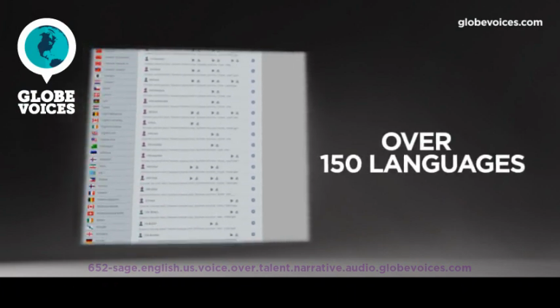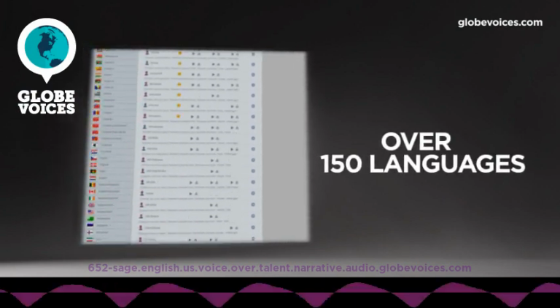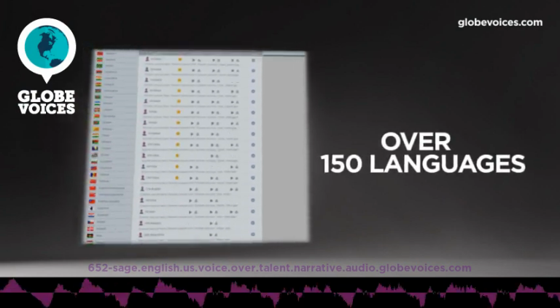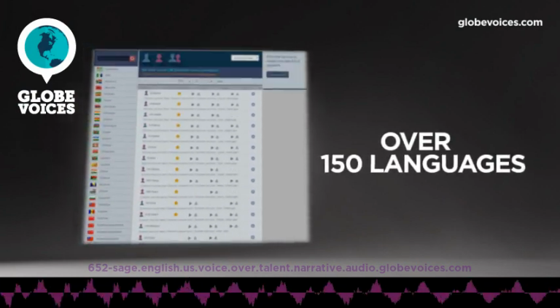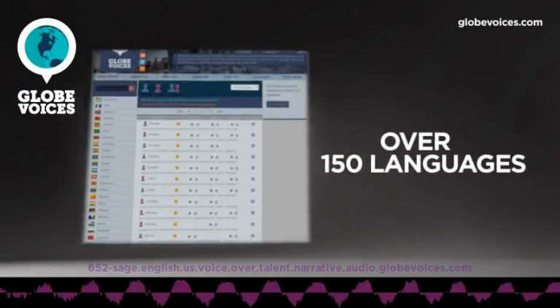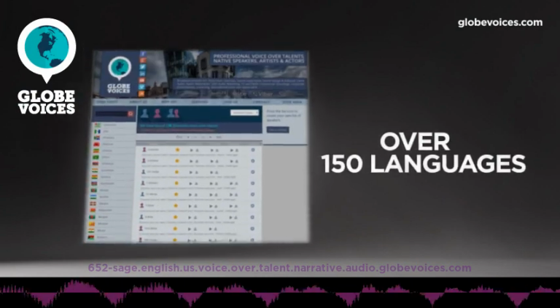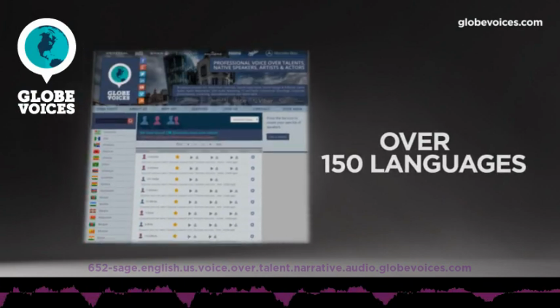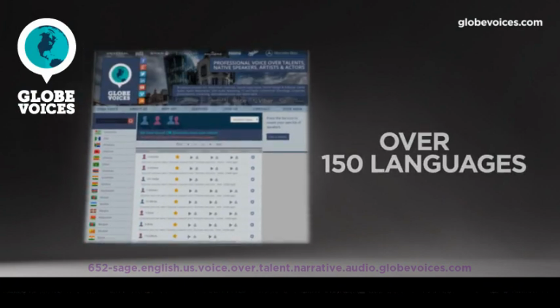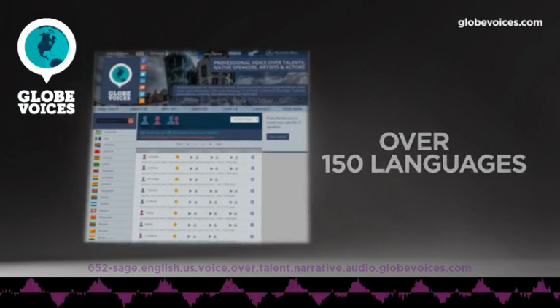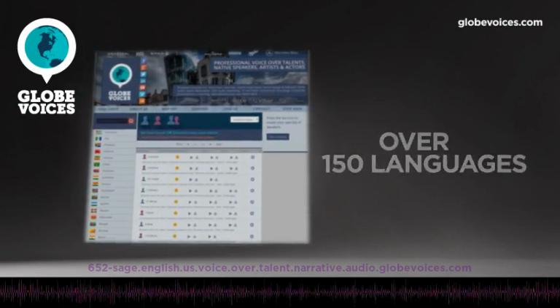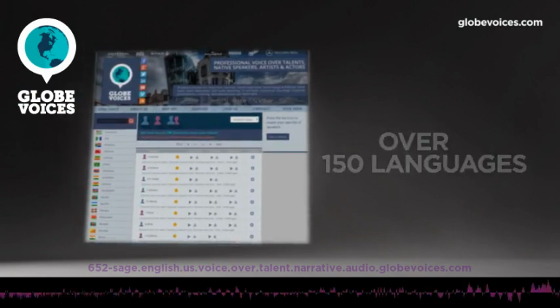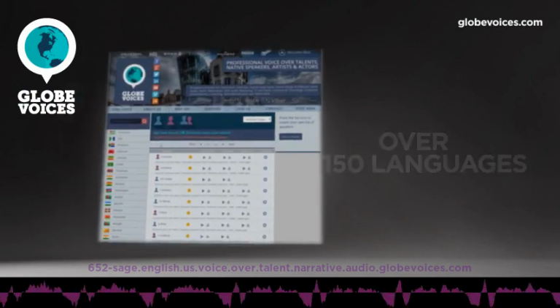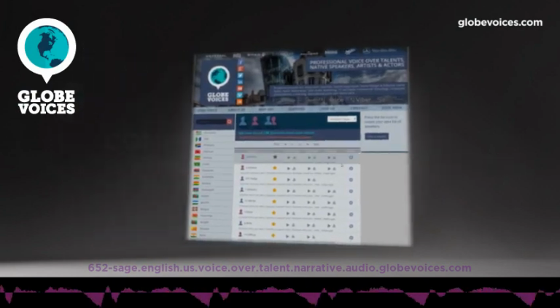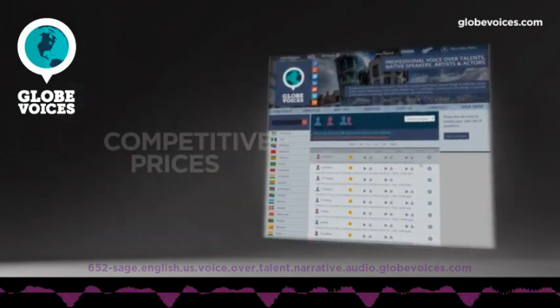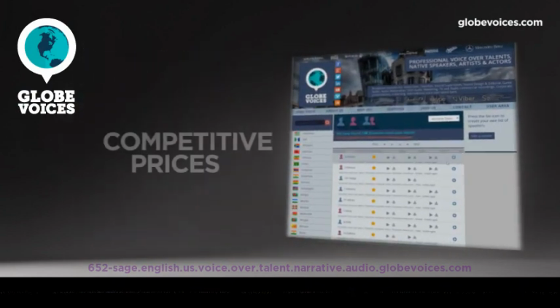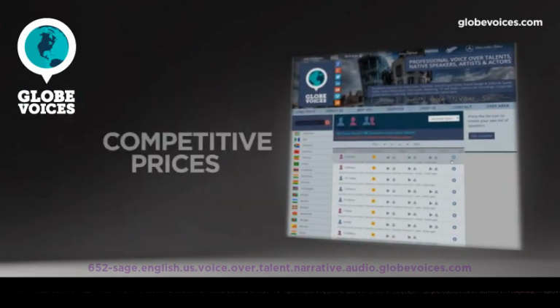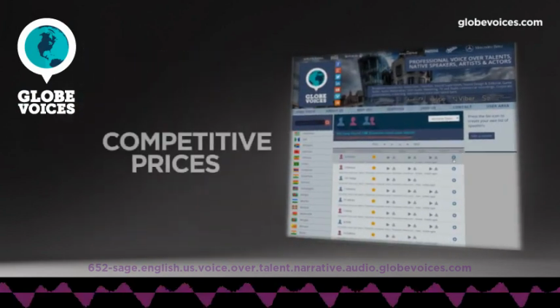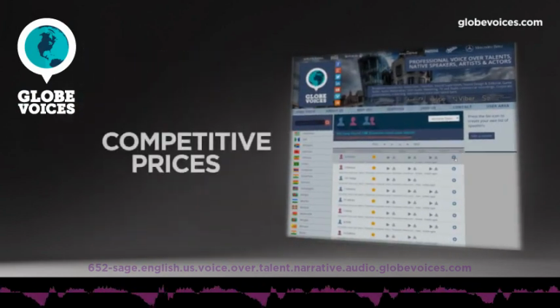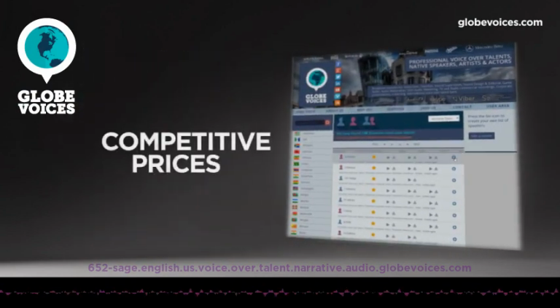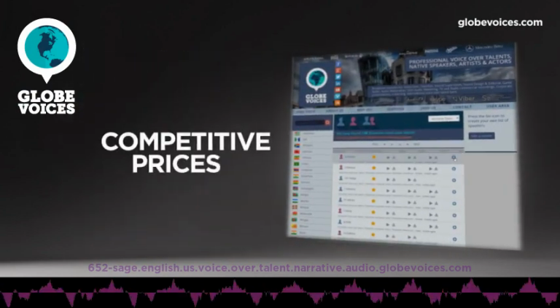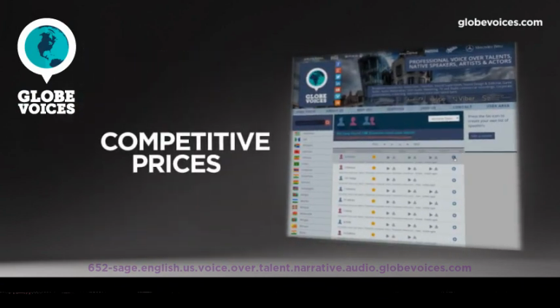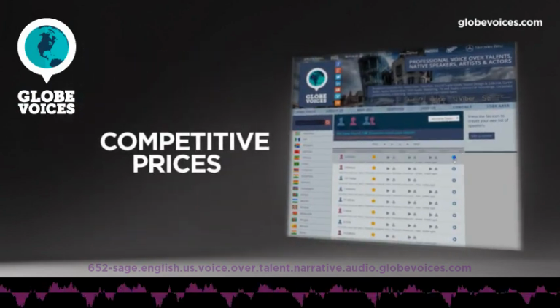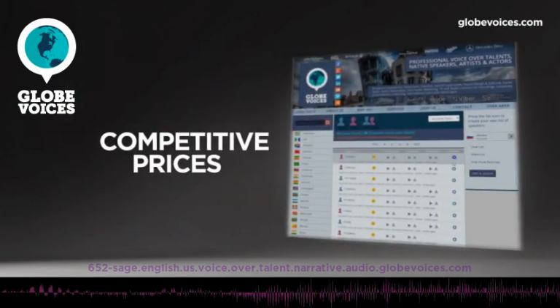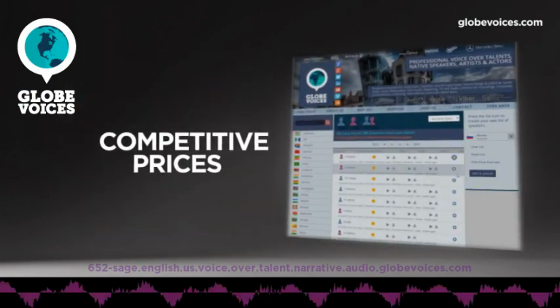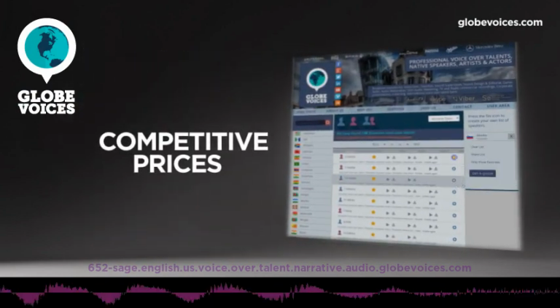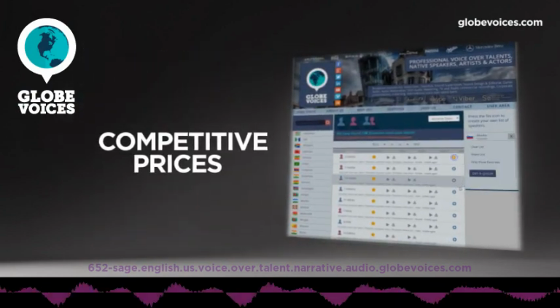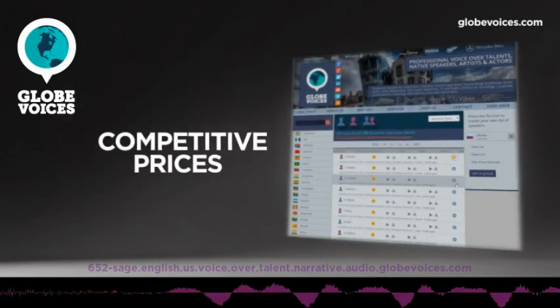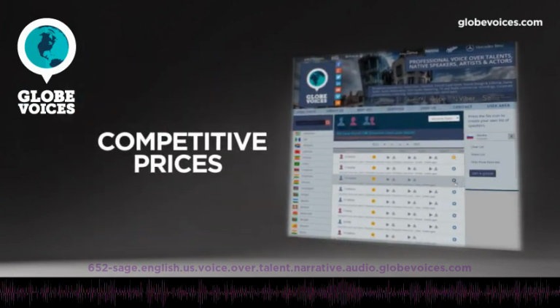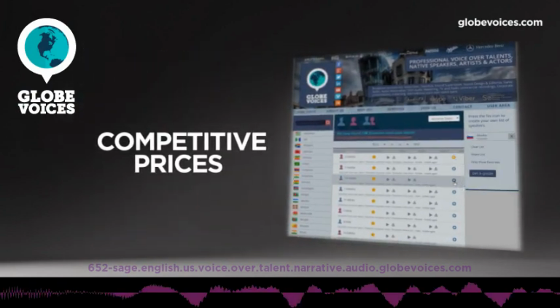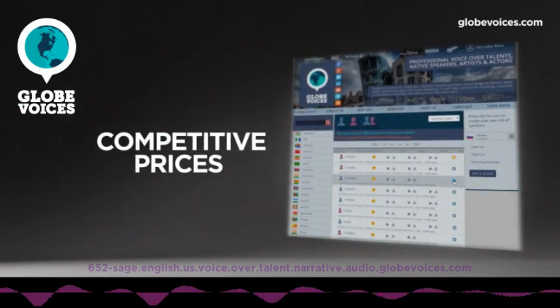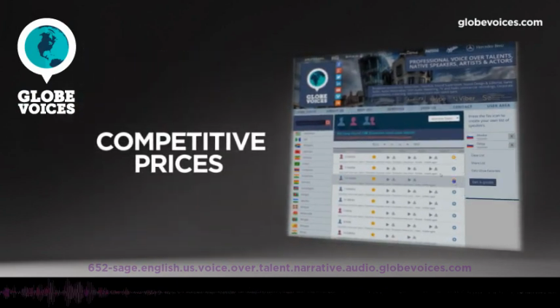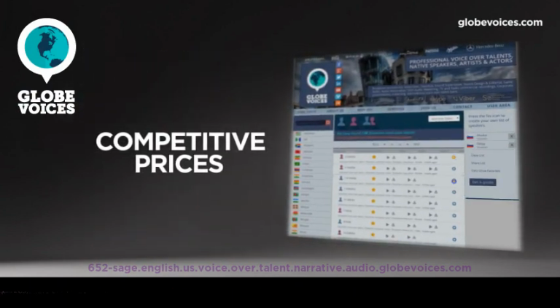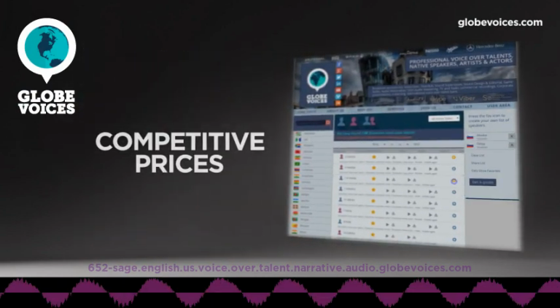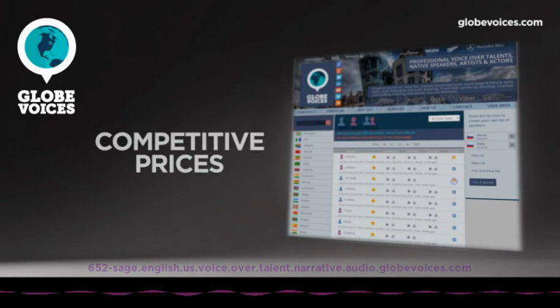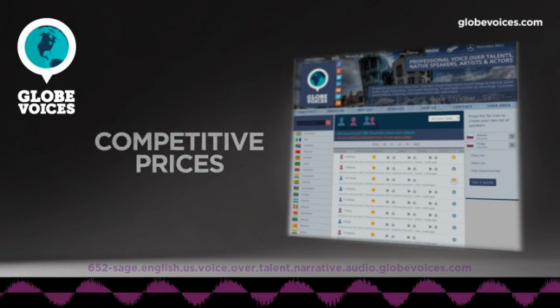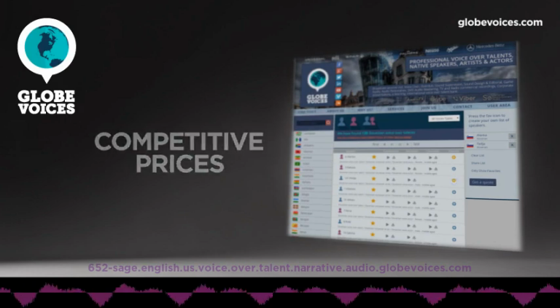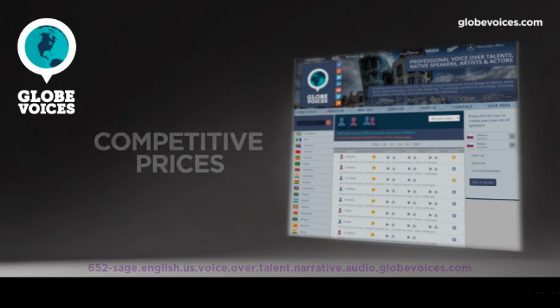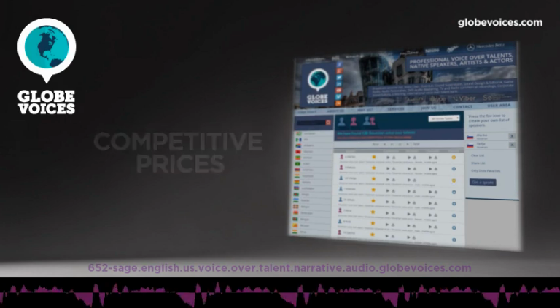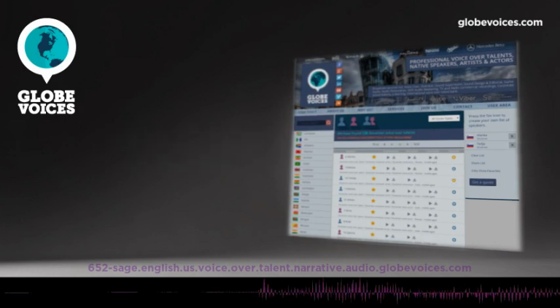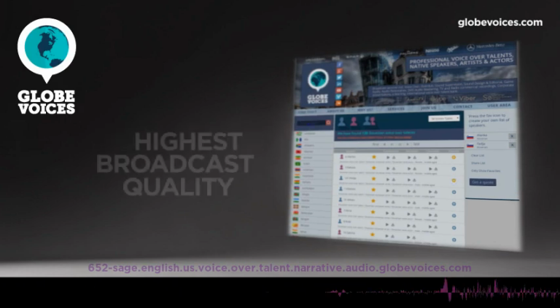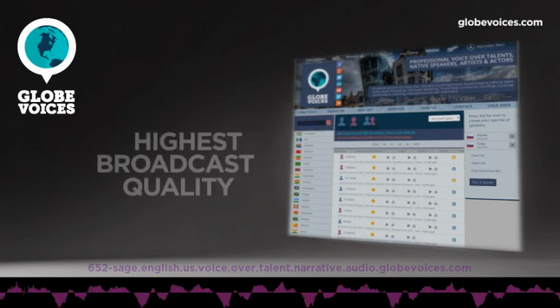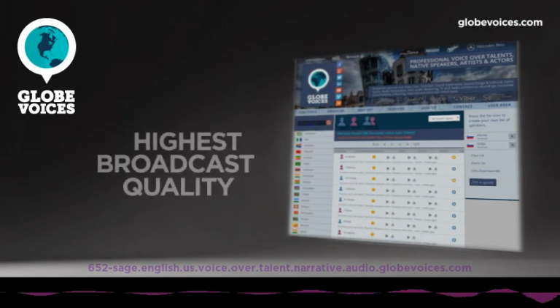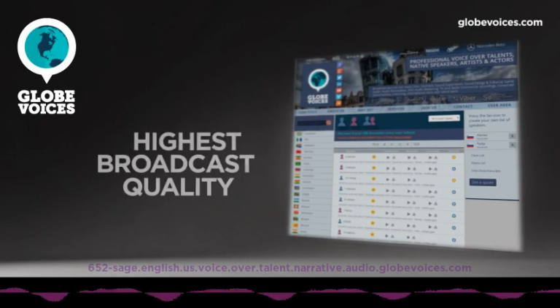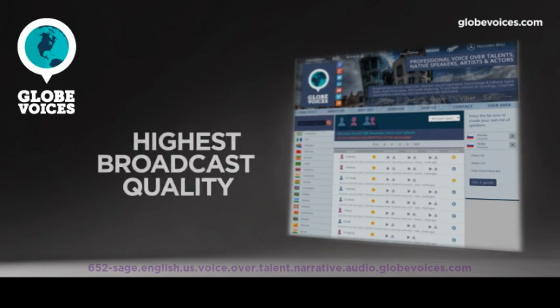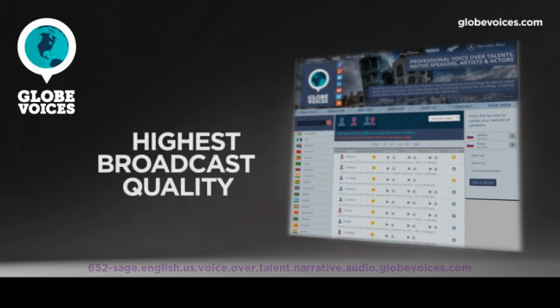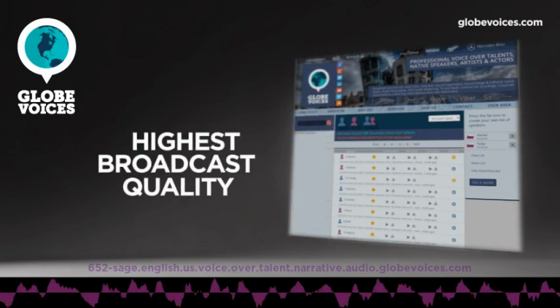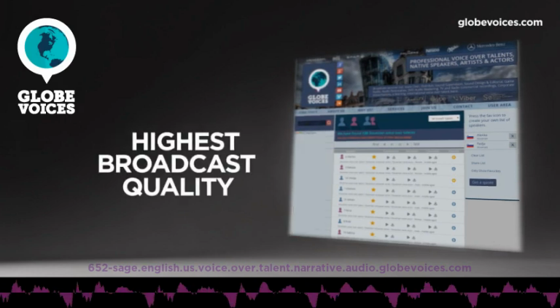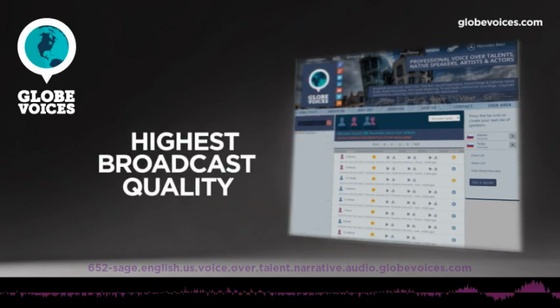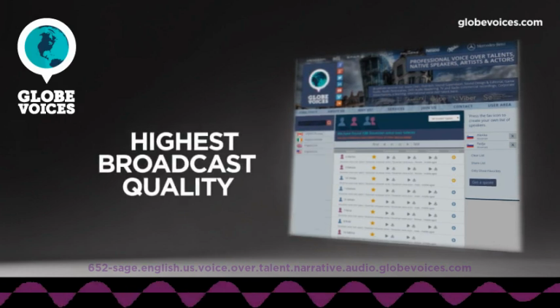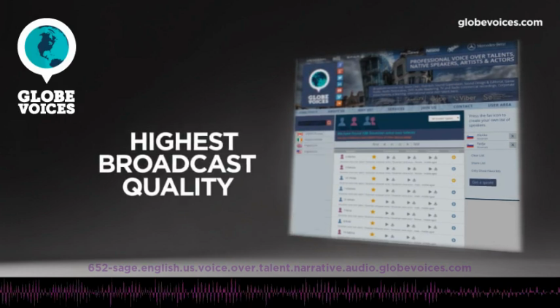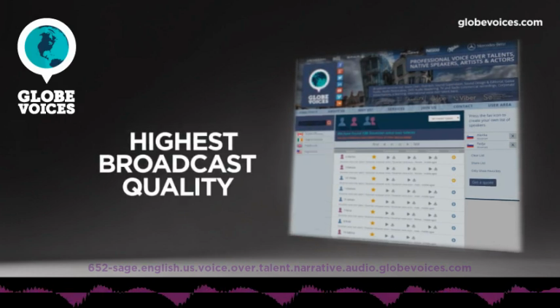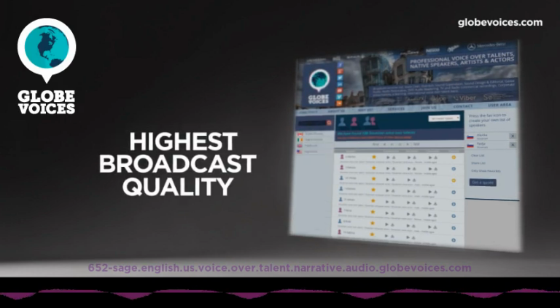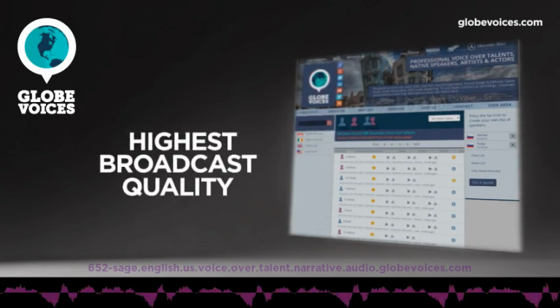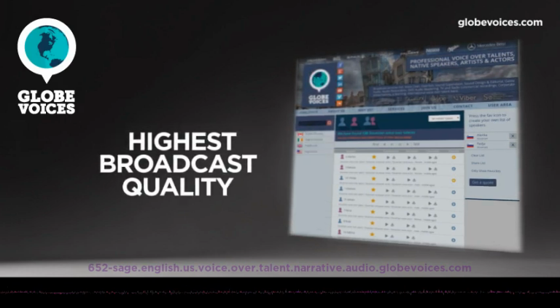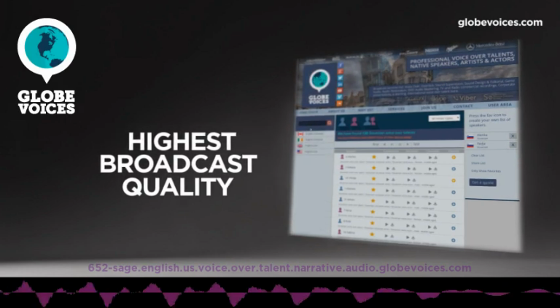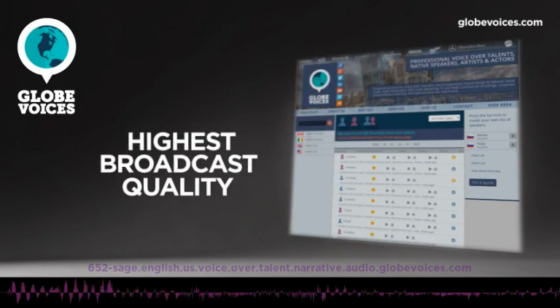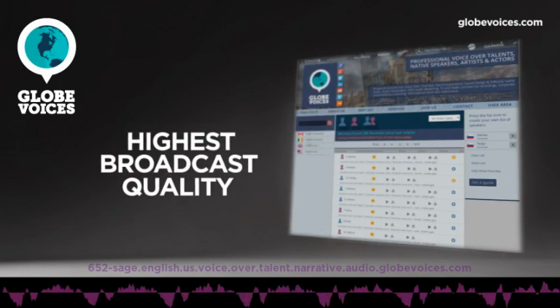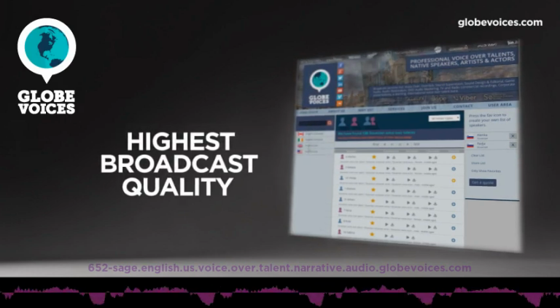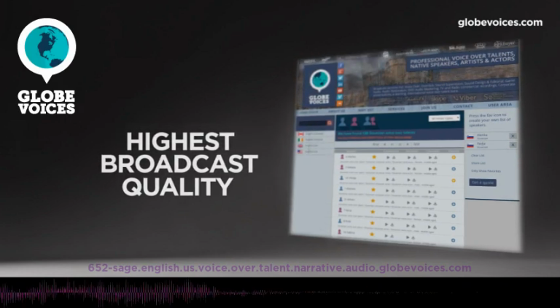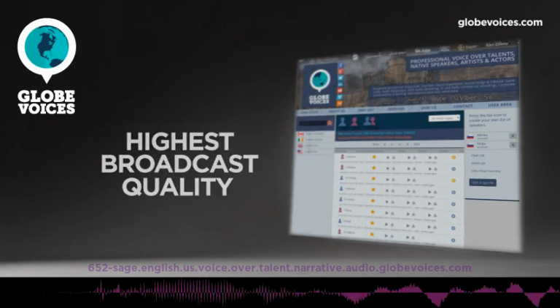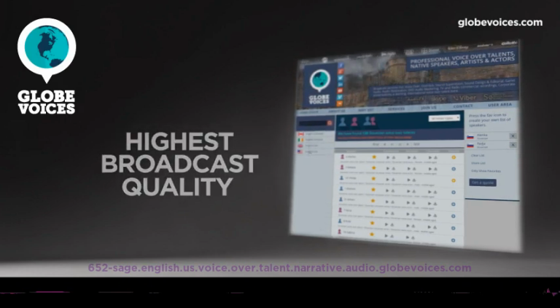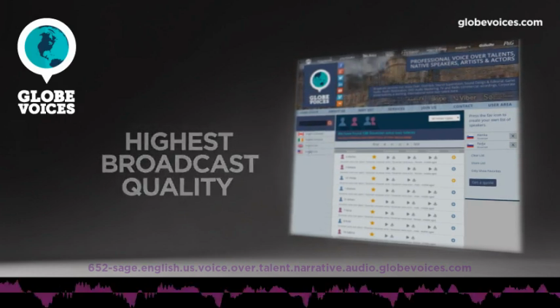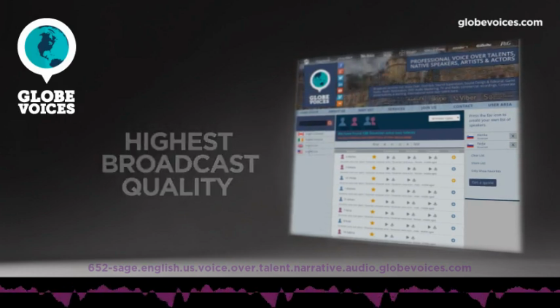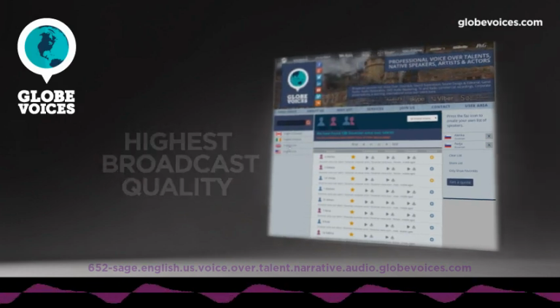Welcome to the first car with four high-tech safety systems that keep you out of trouble. Welcome to volvocars.com.